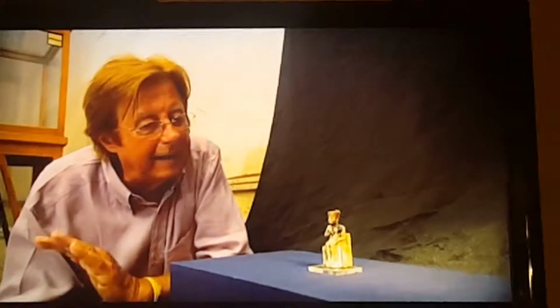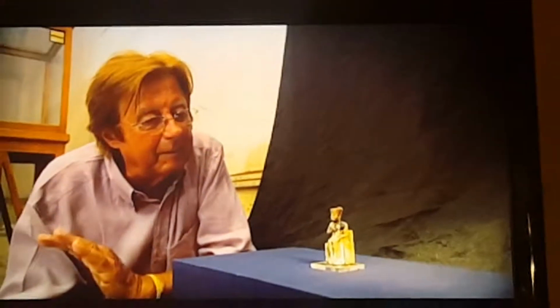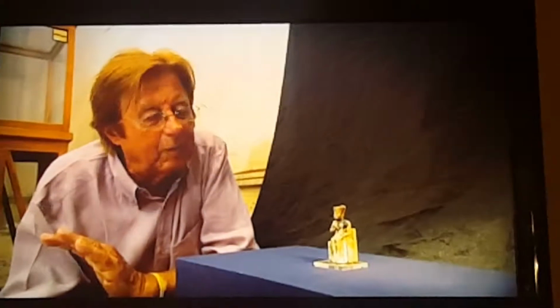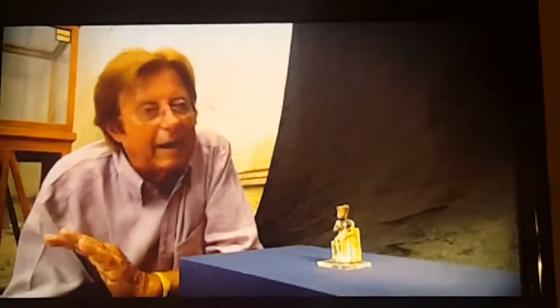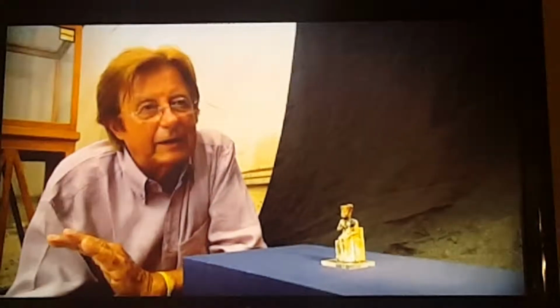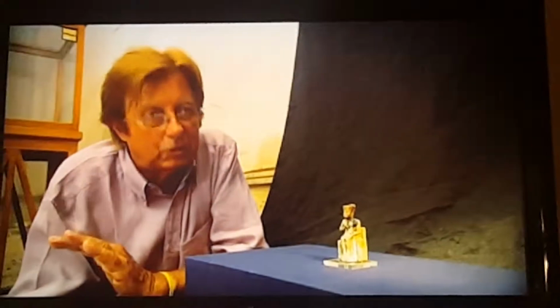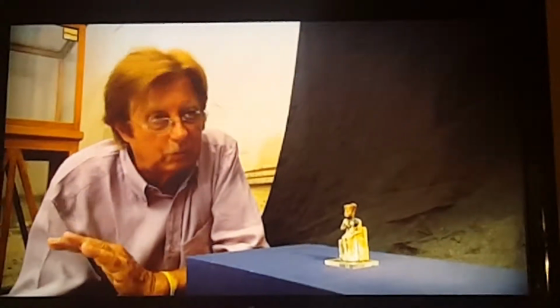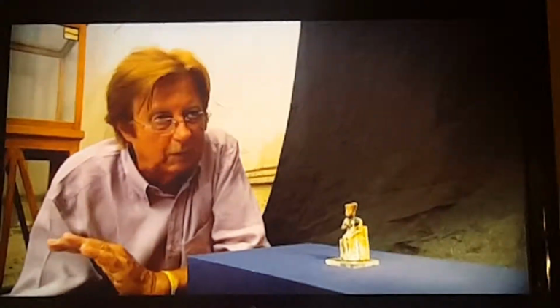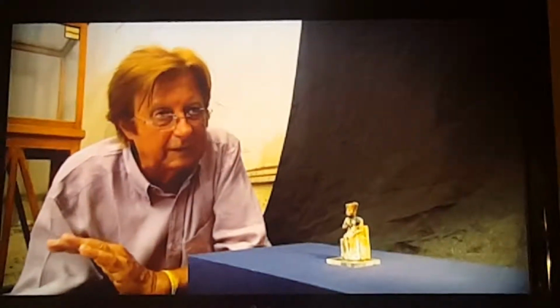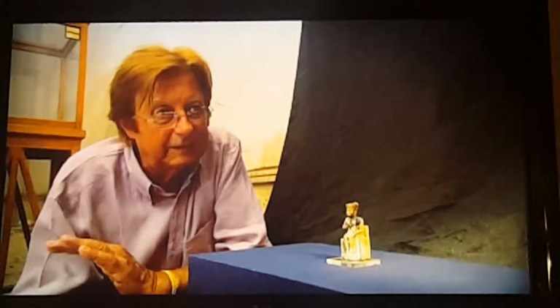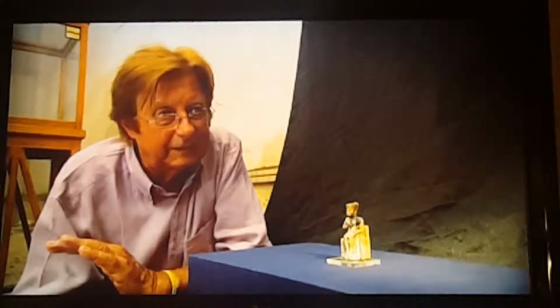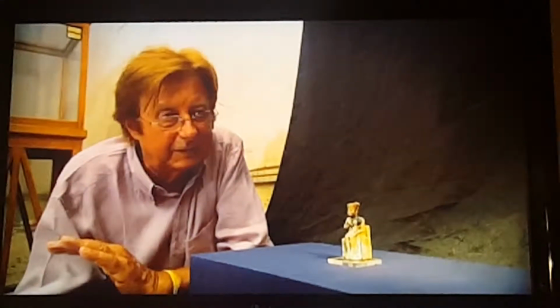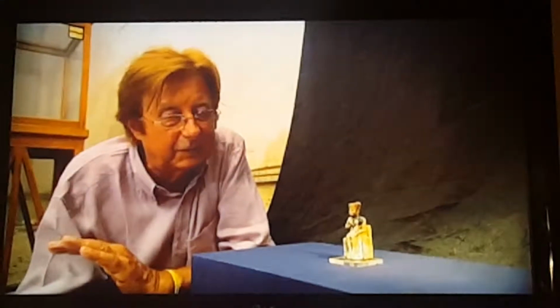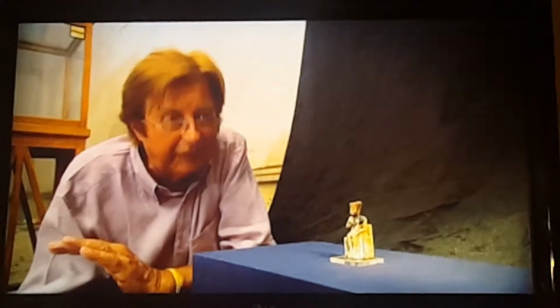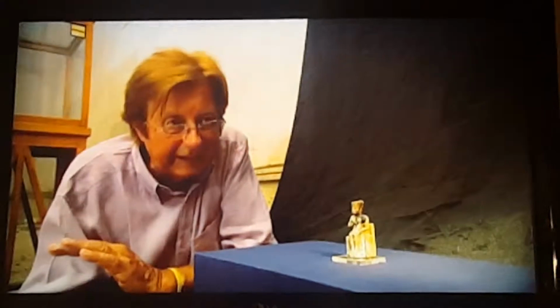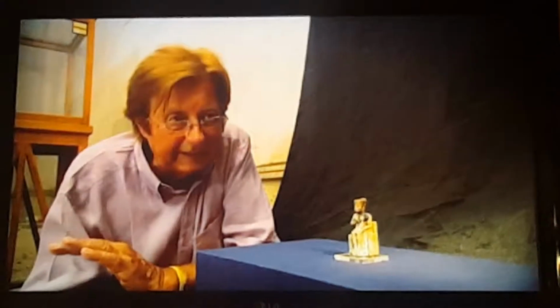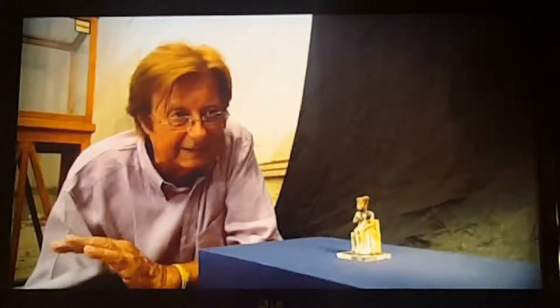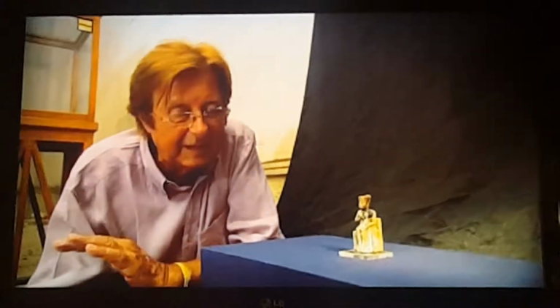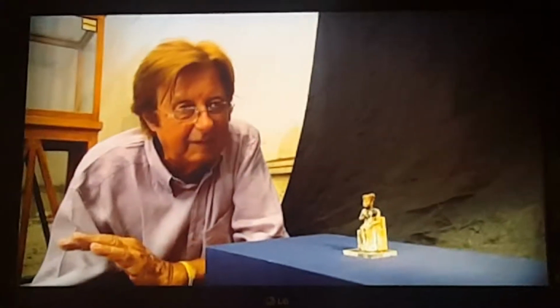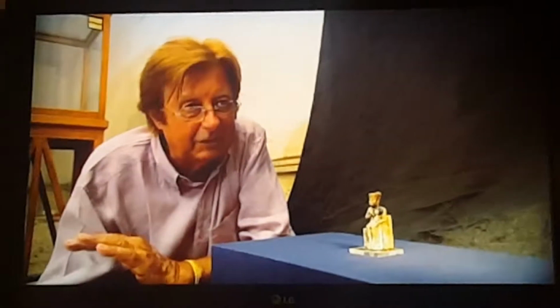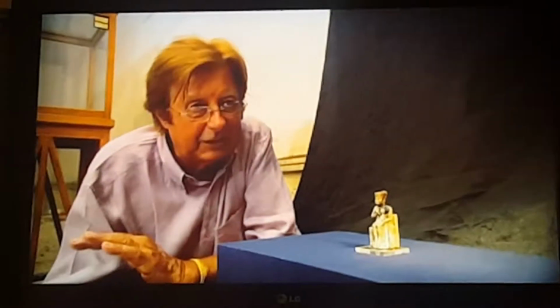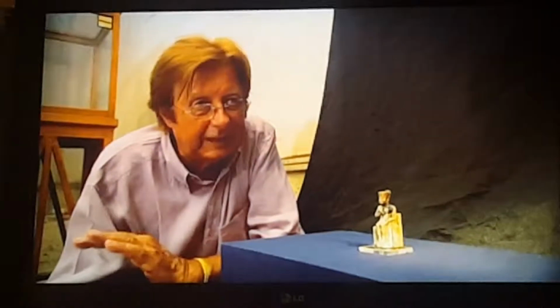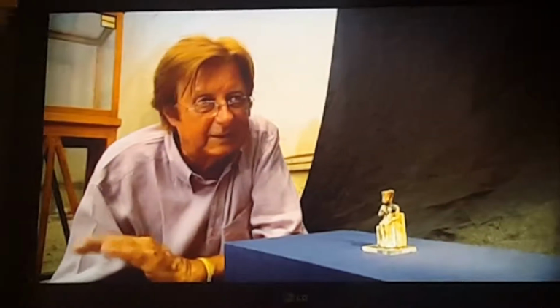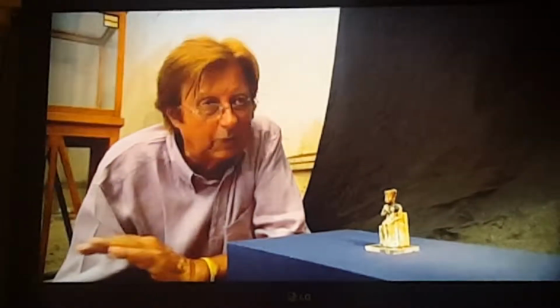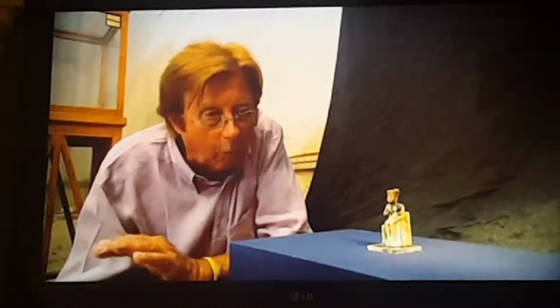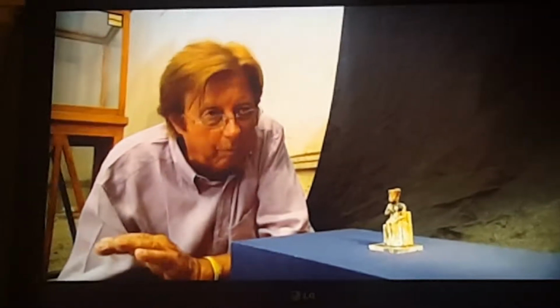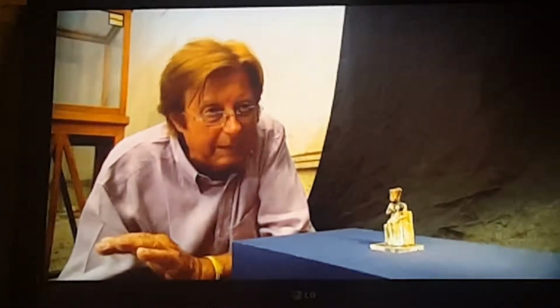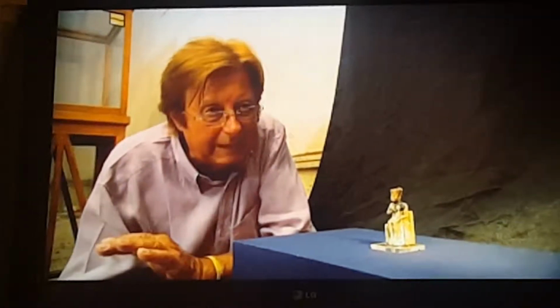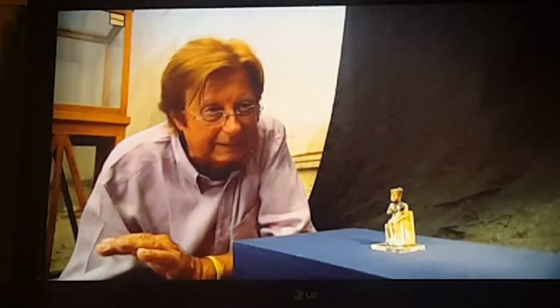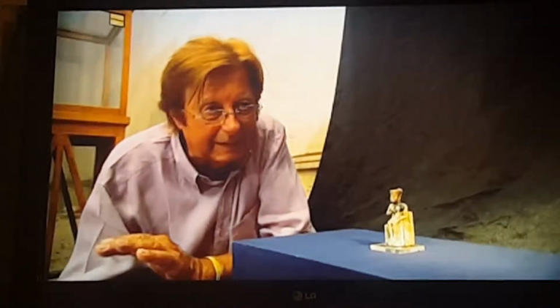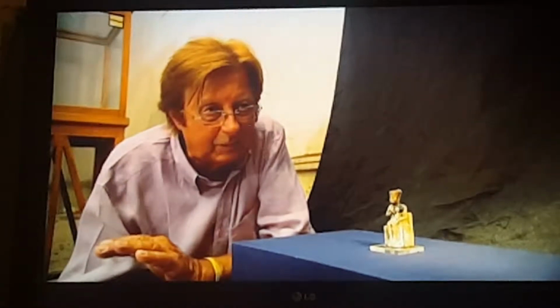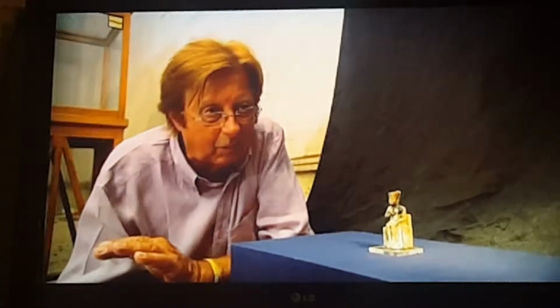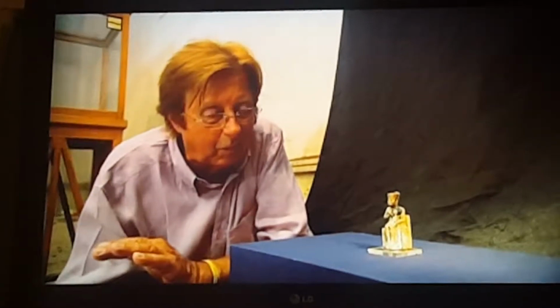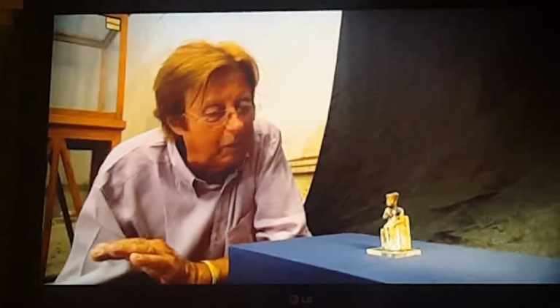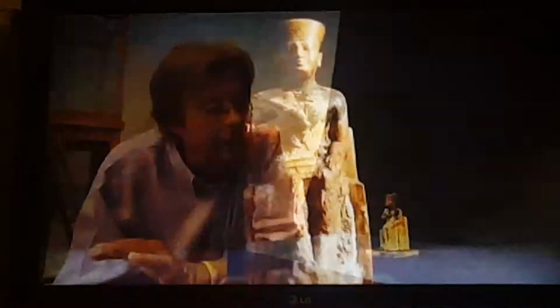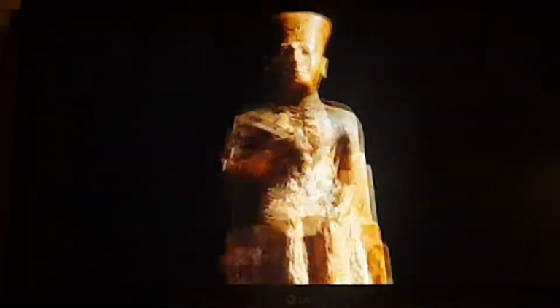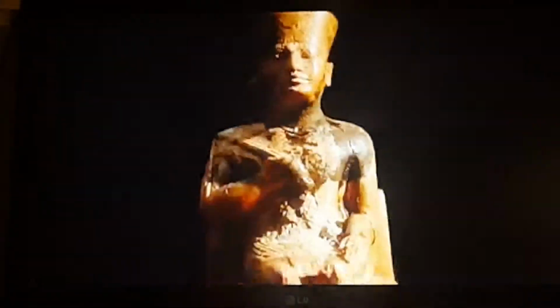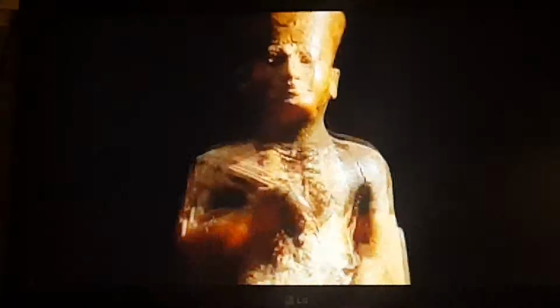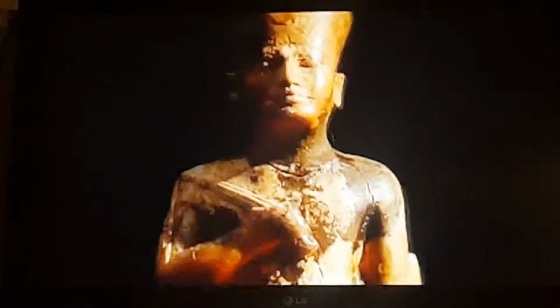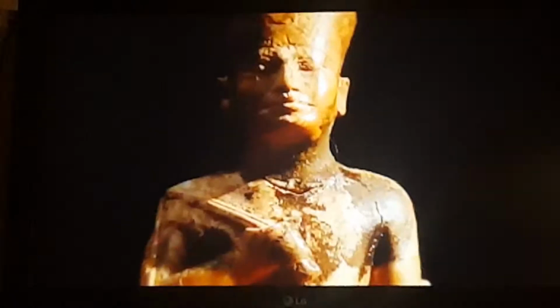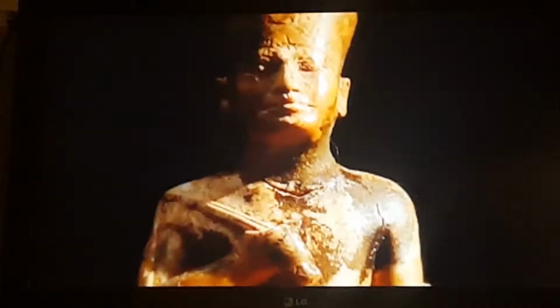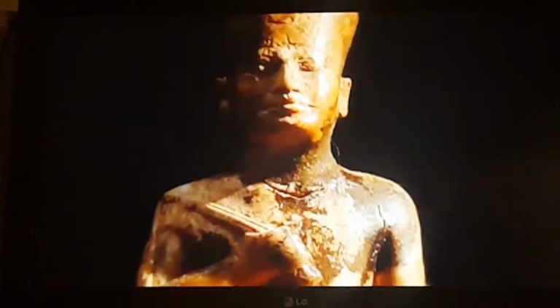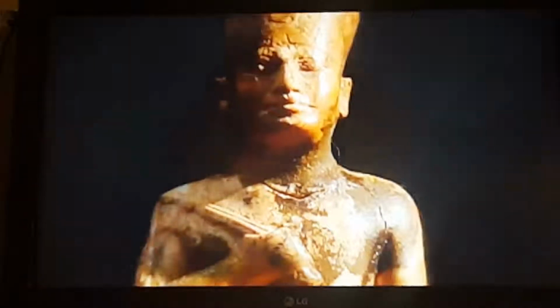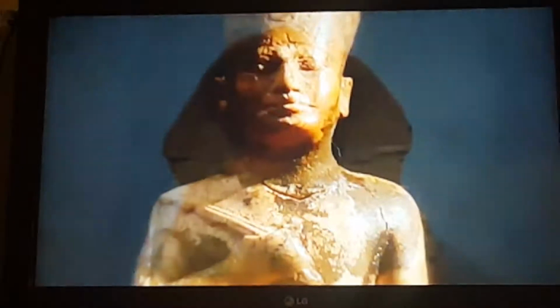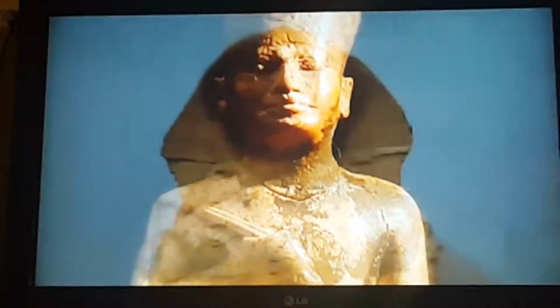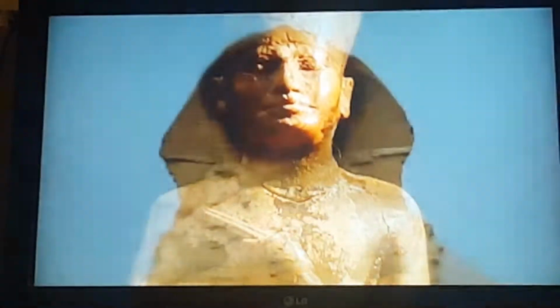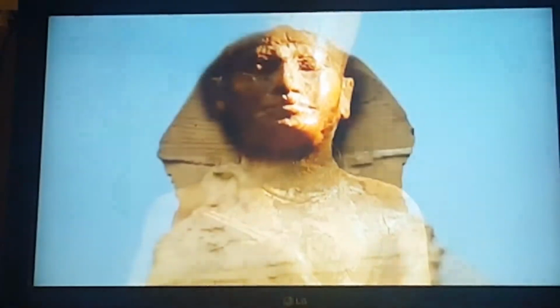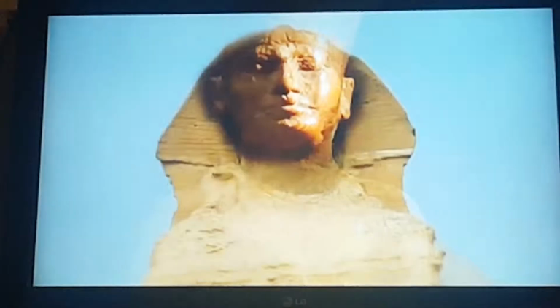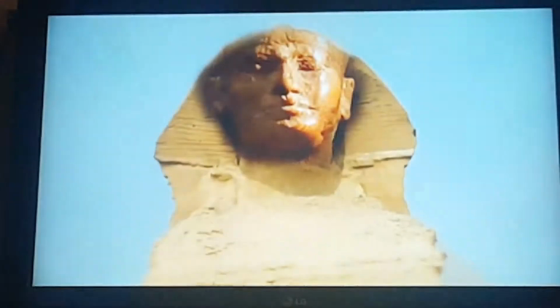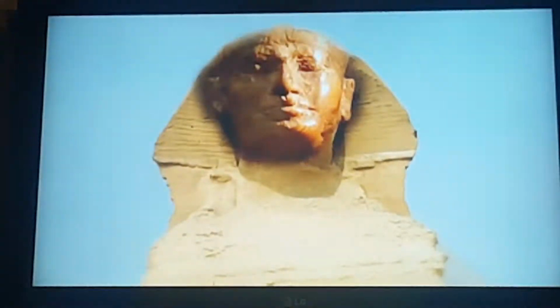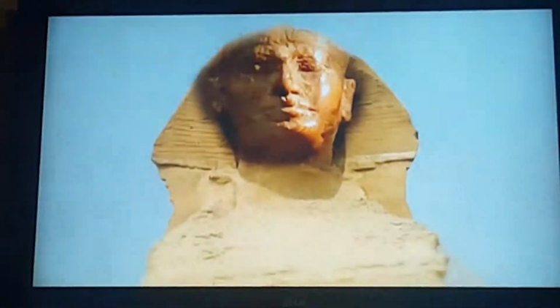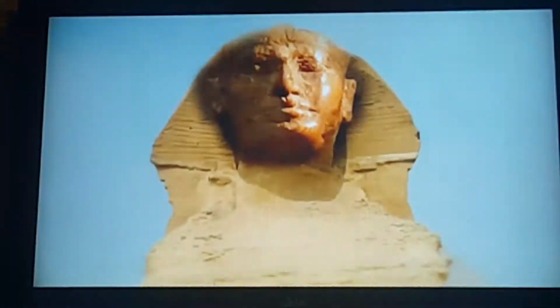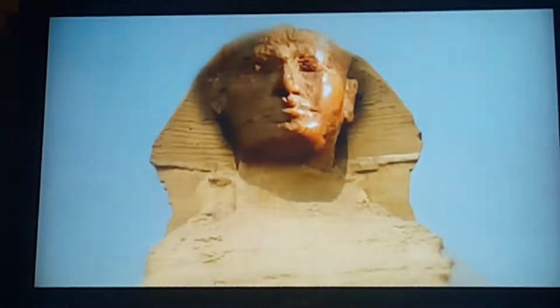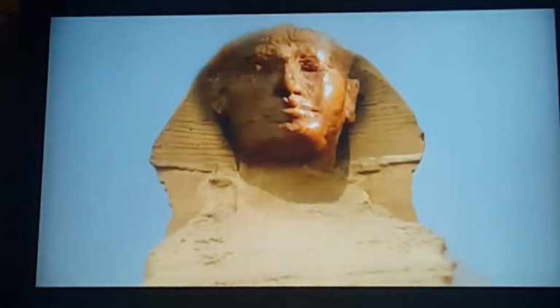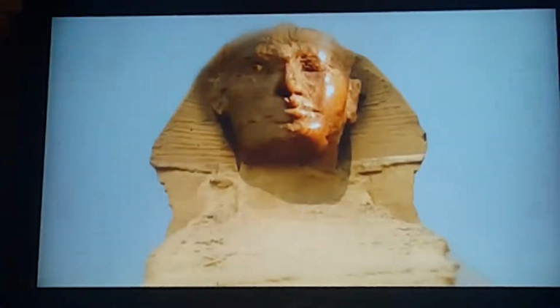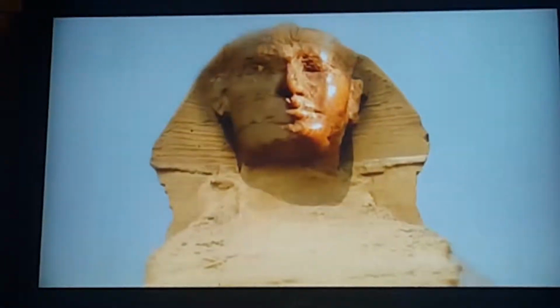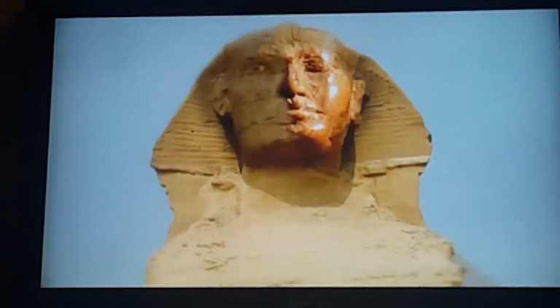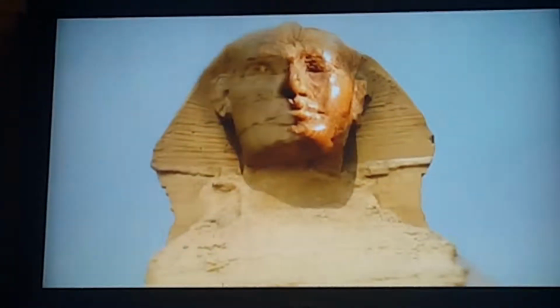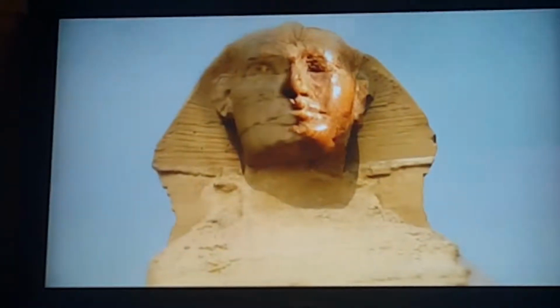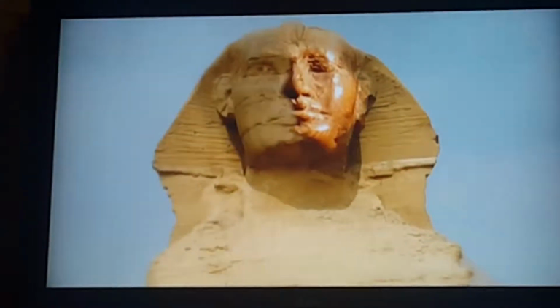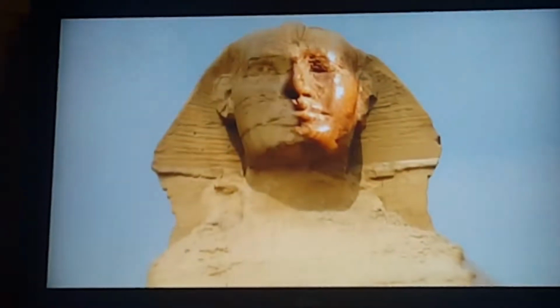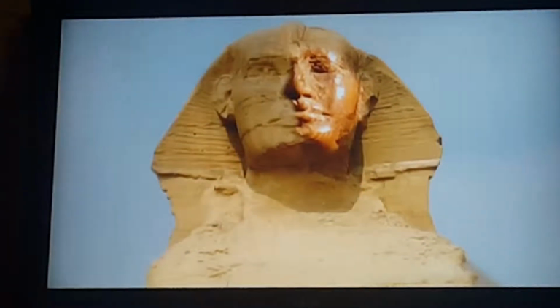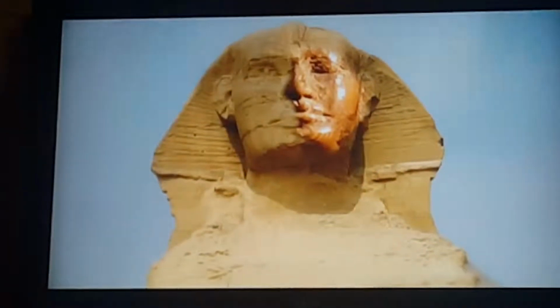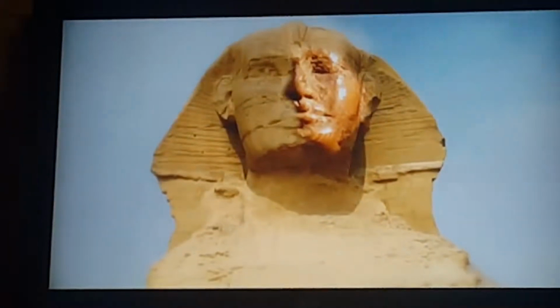Stadlmann is quite sure the Sphinx, which has no beard, is the portrait of Khufu.